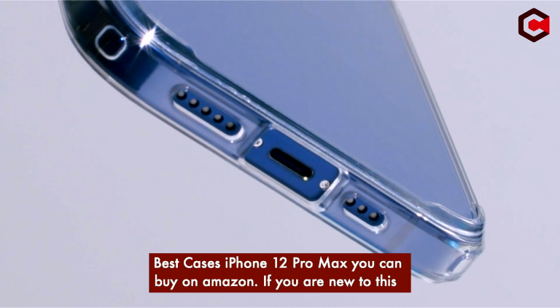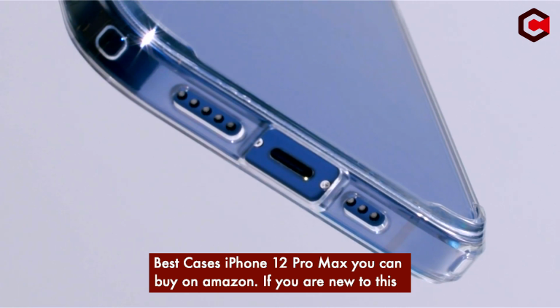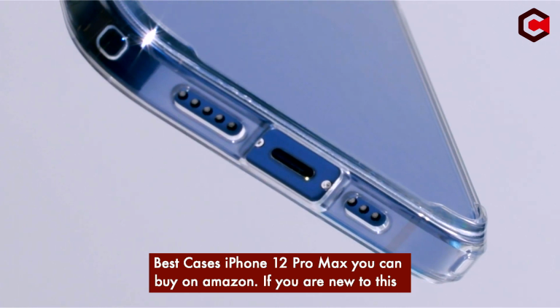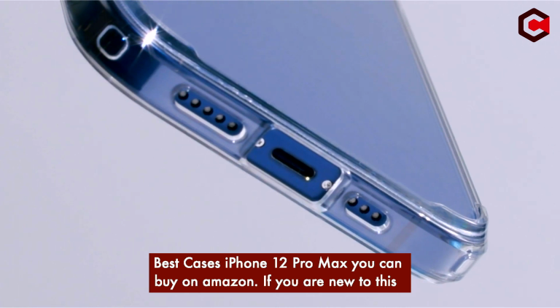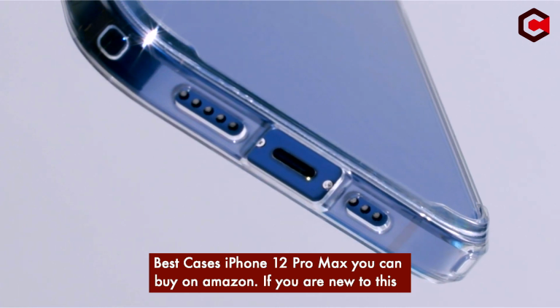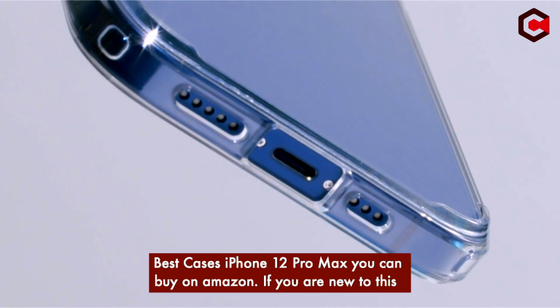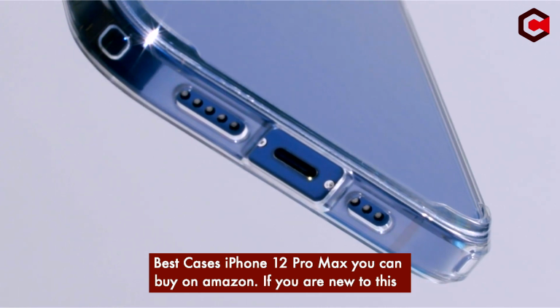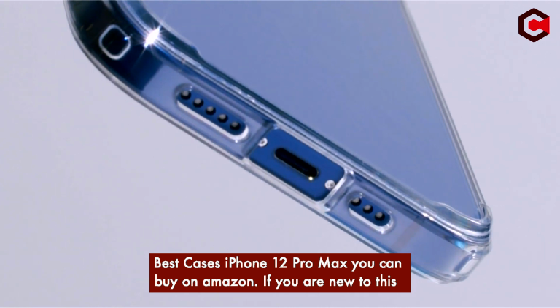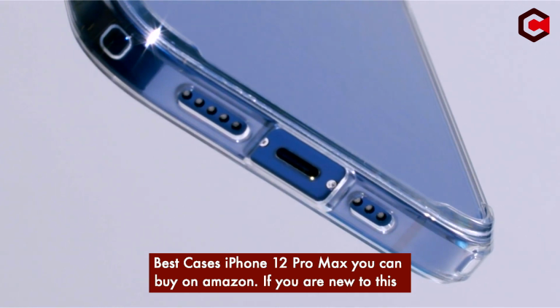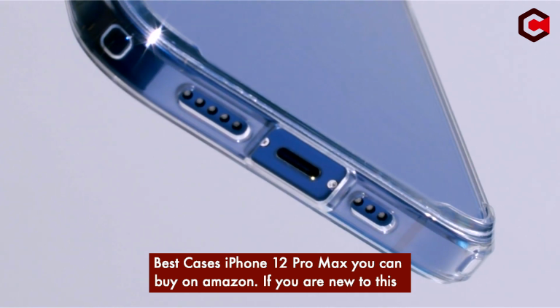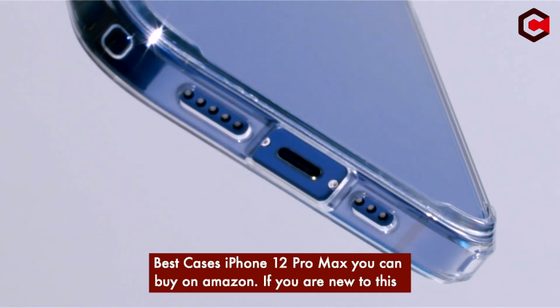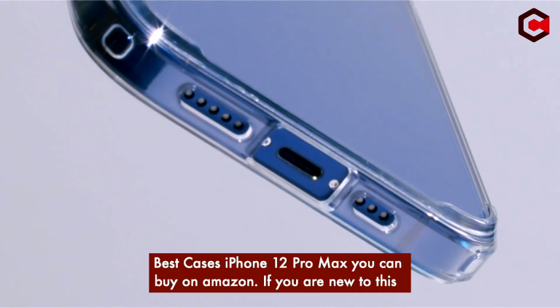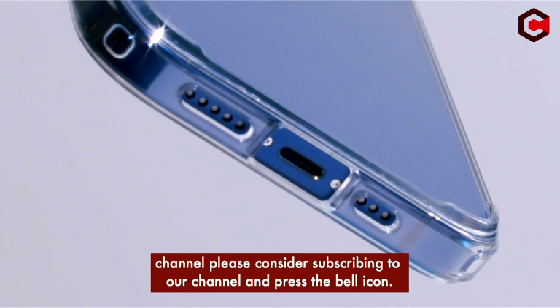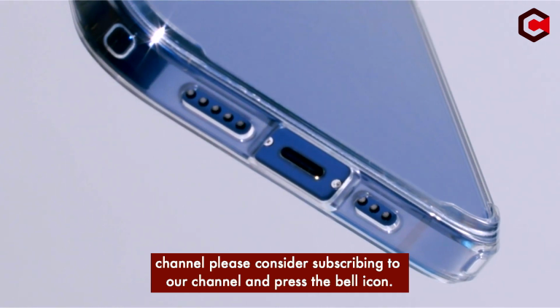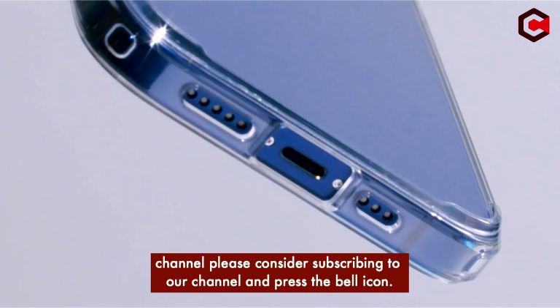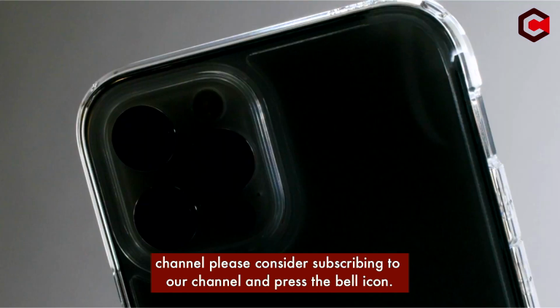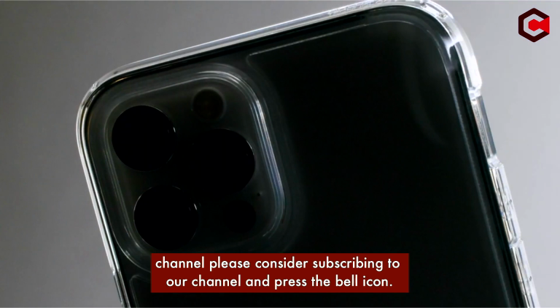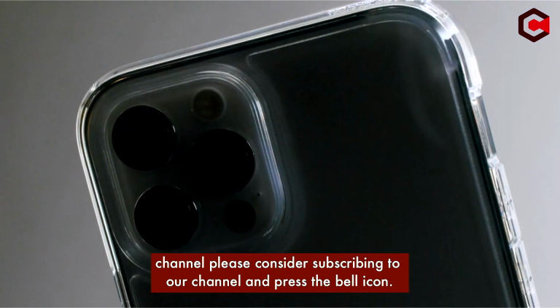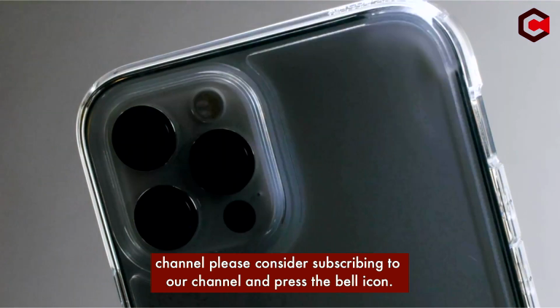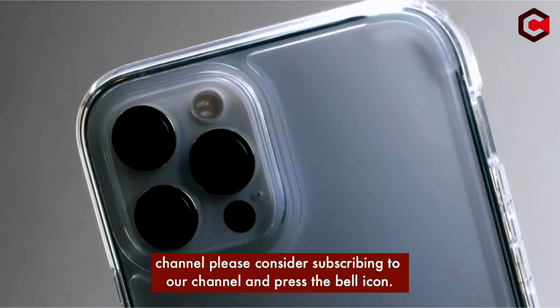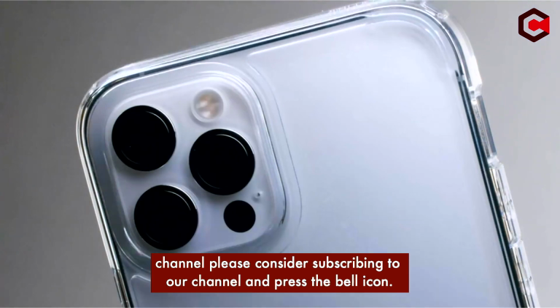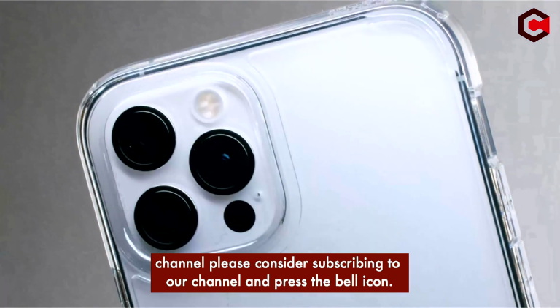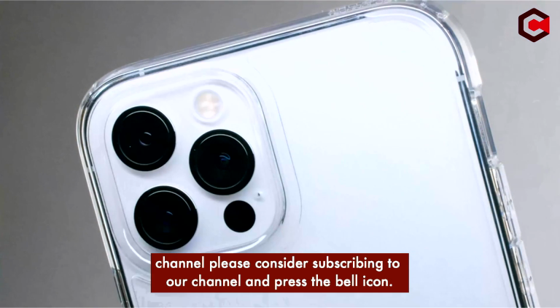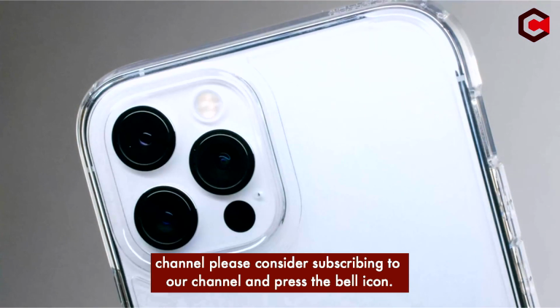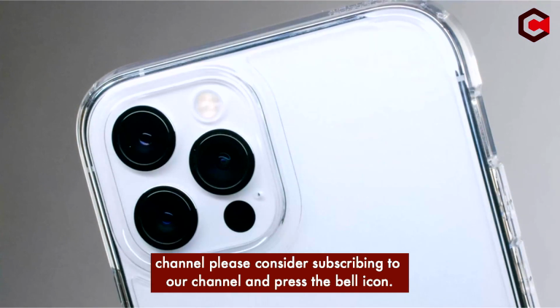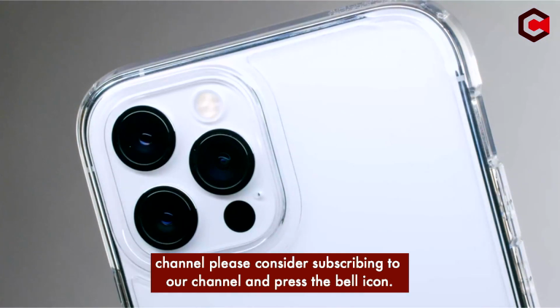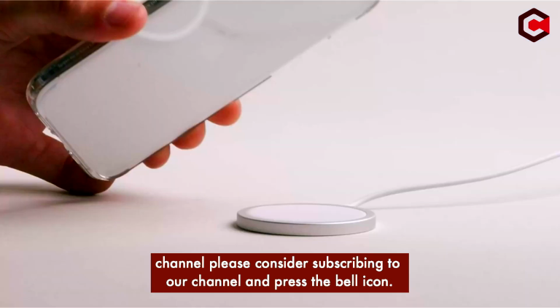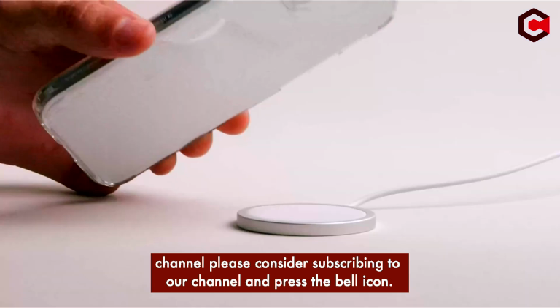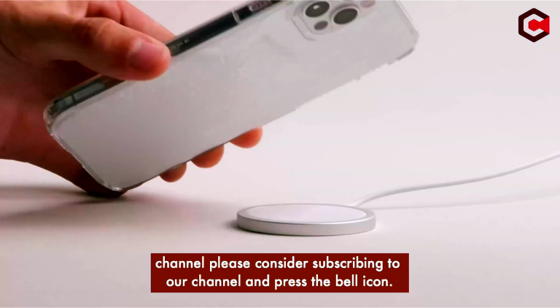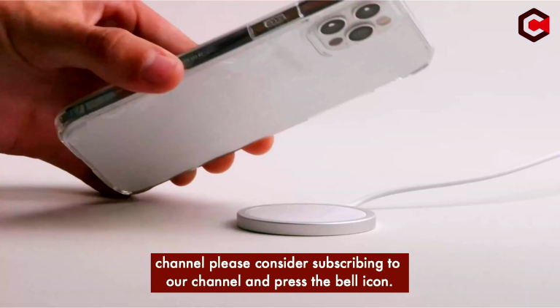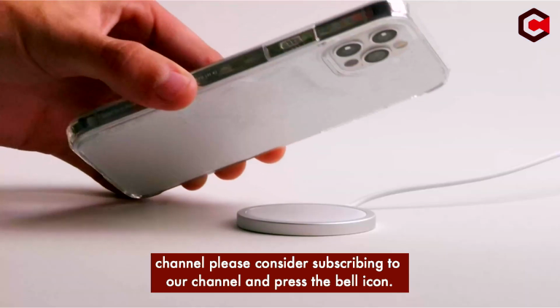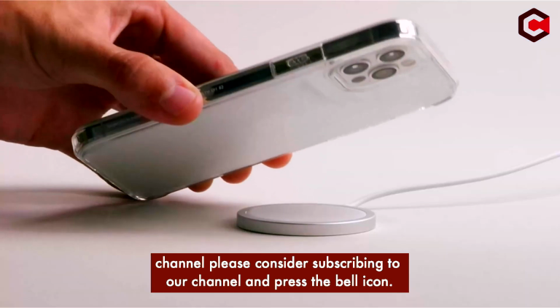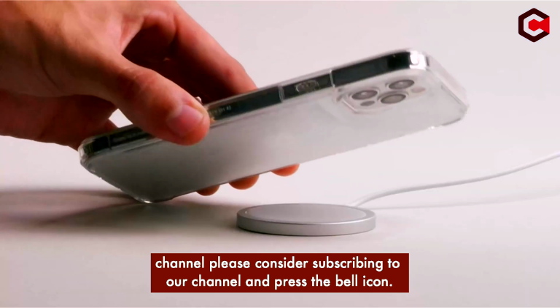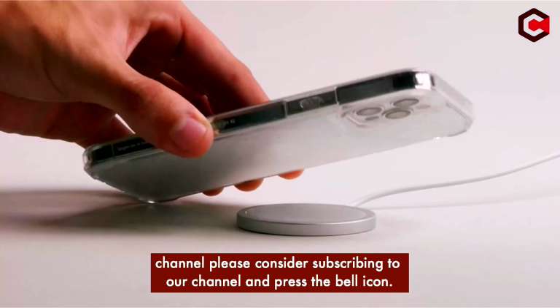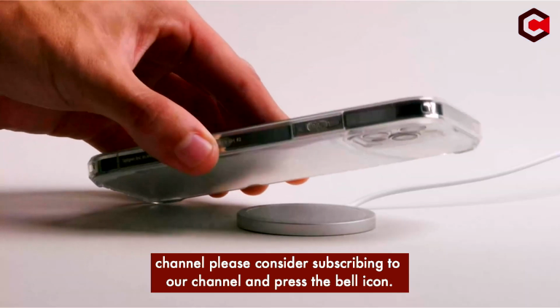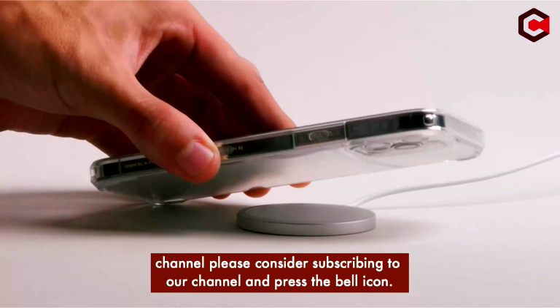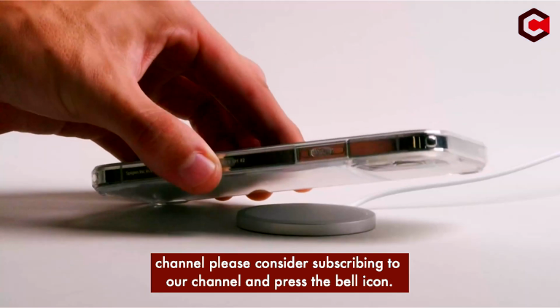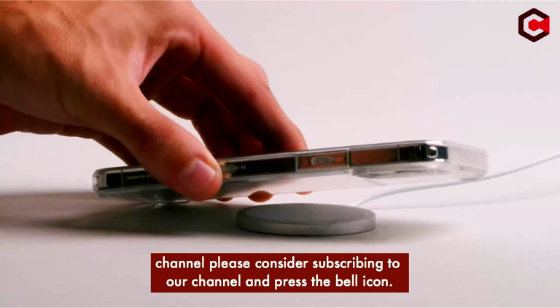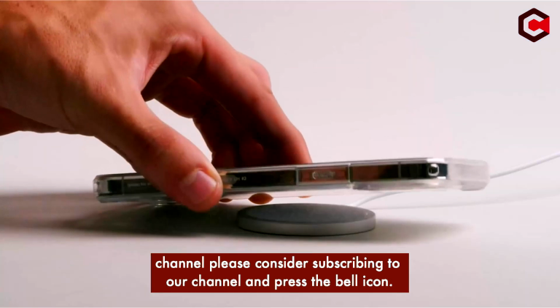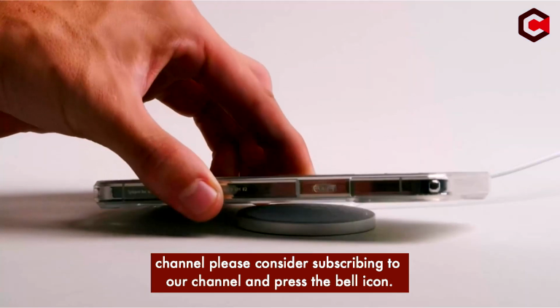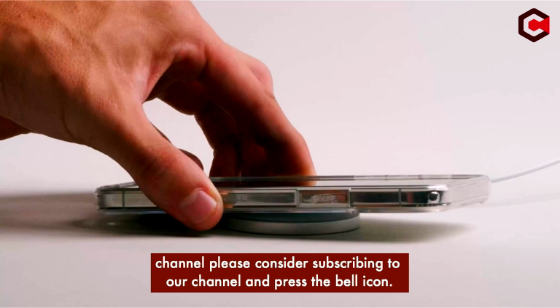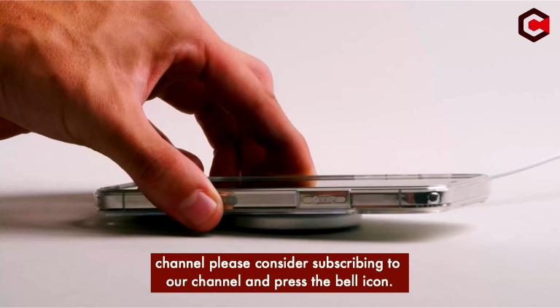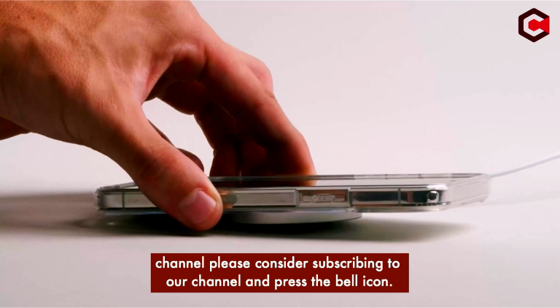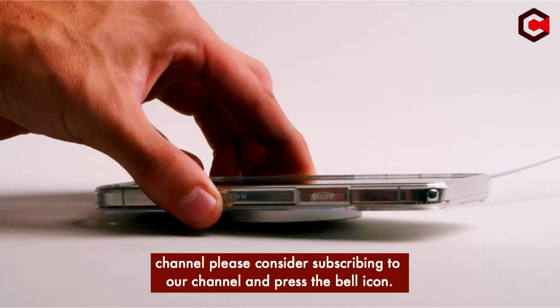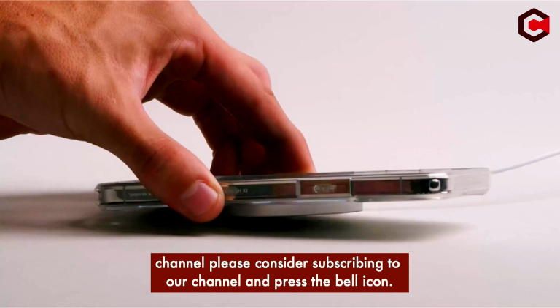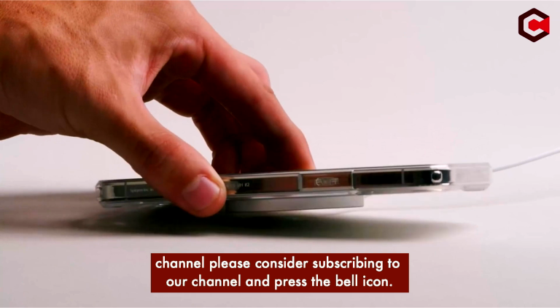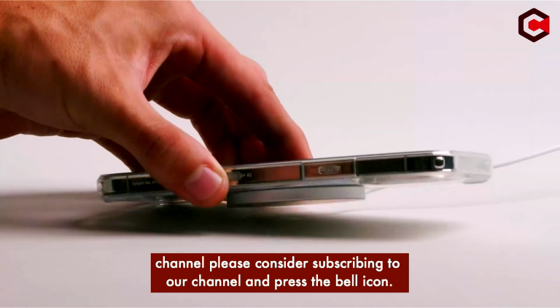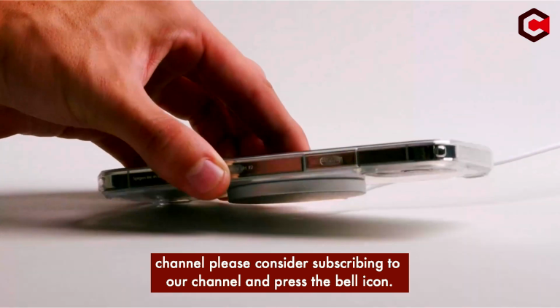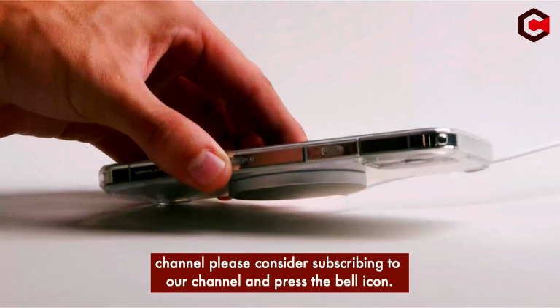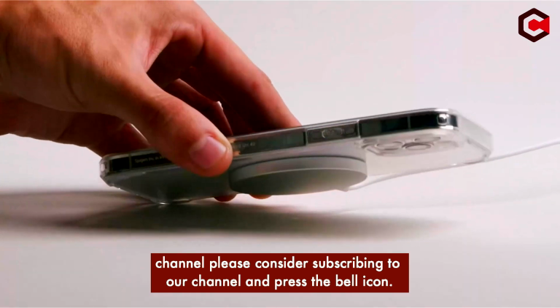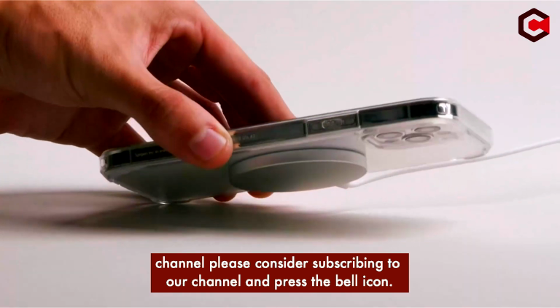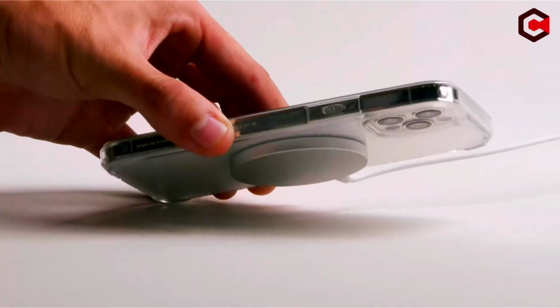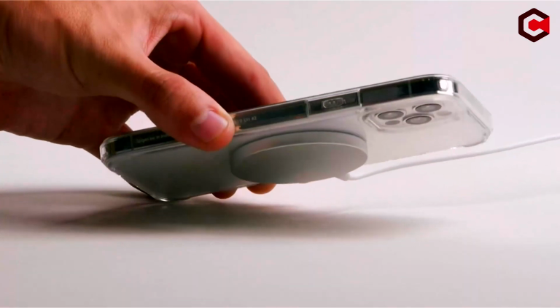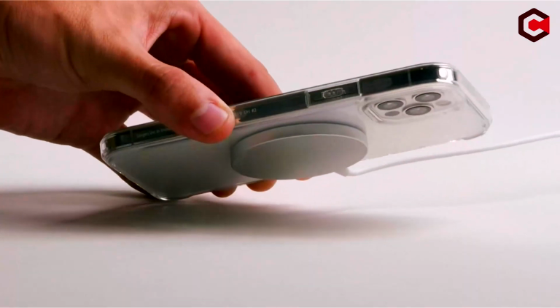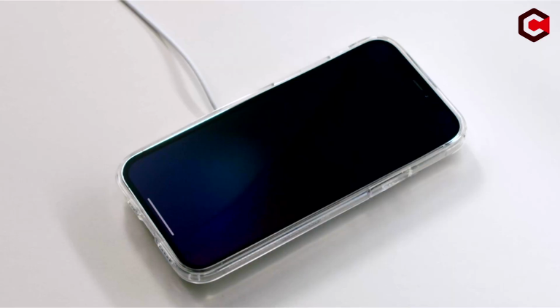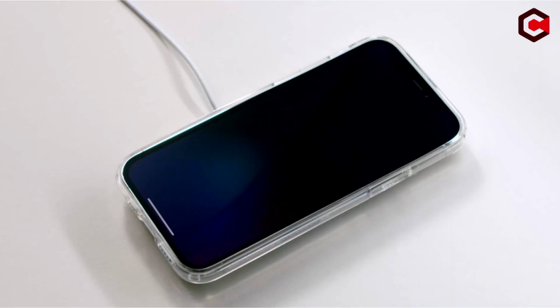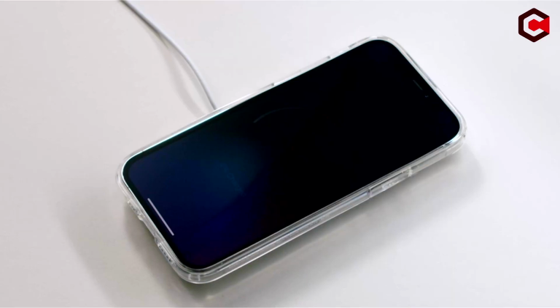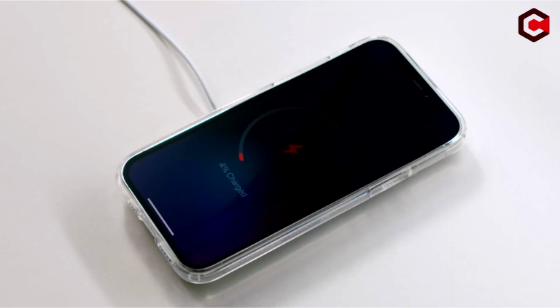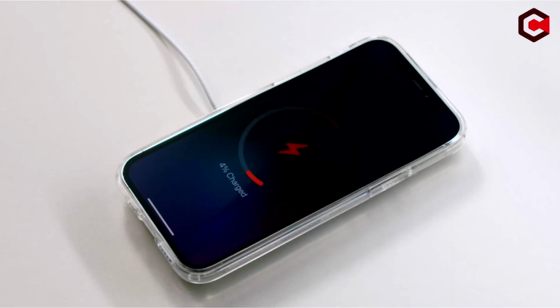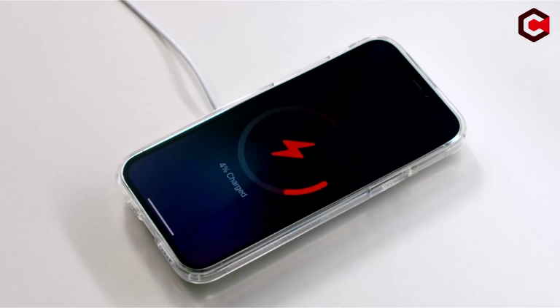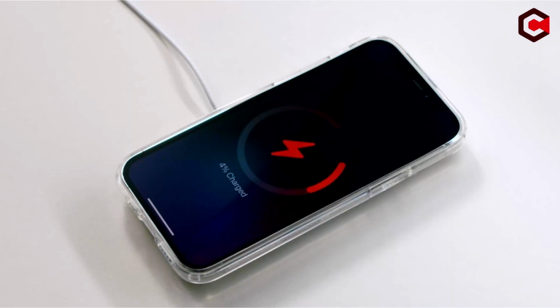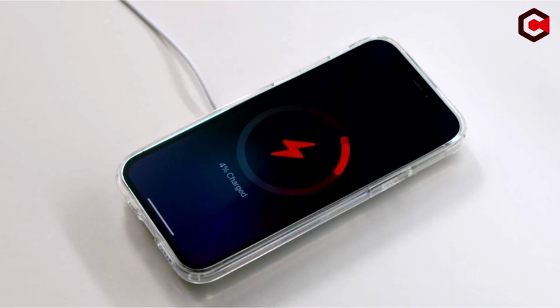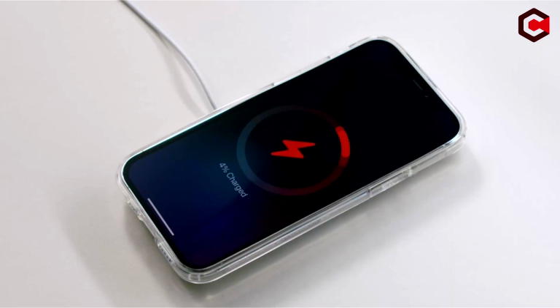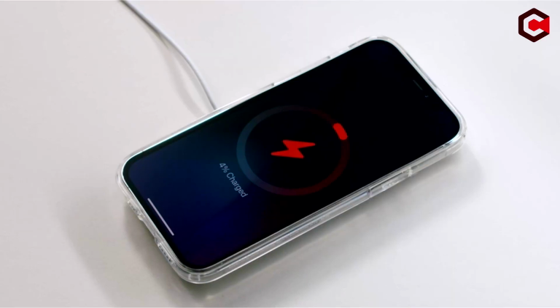If you are new to this channel, please consider subscribing and press the bell icon so you never miss an update.